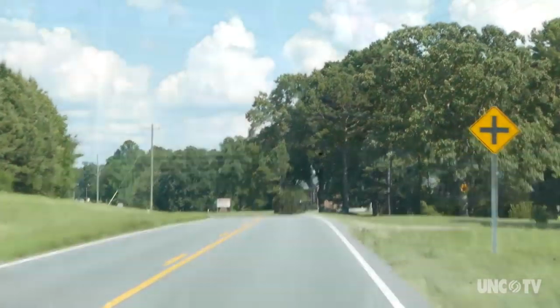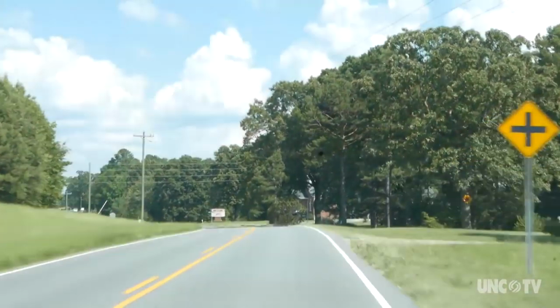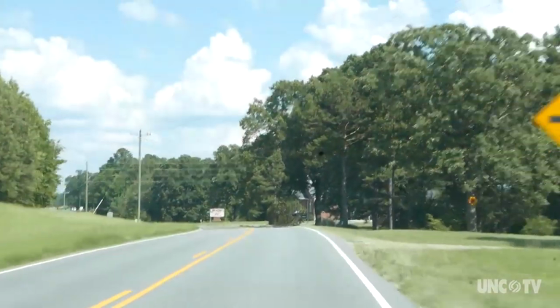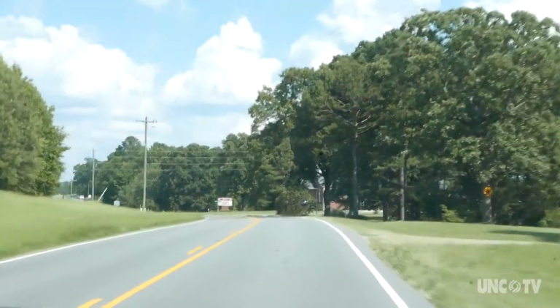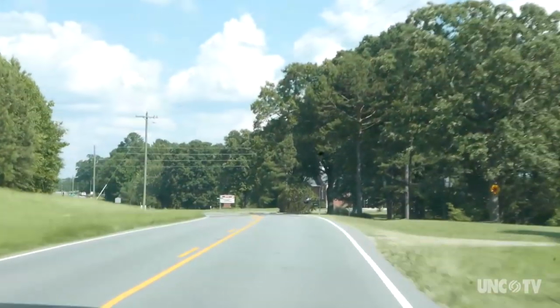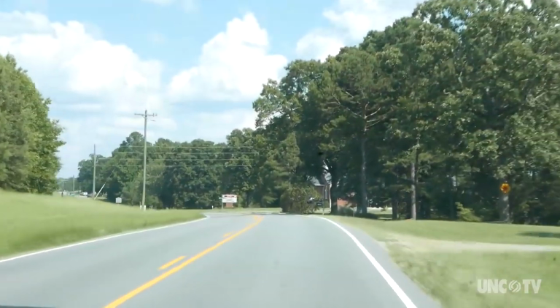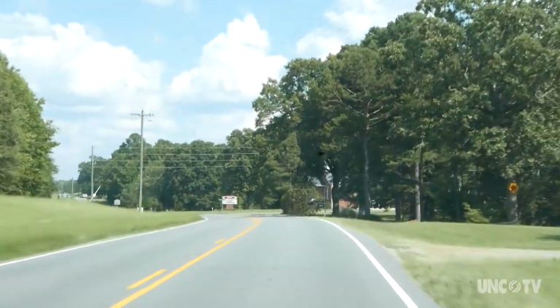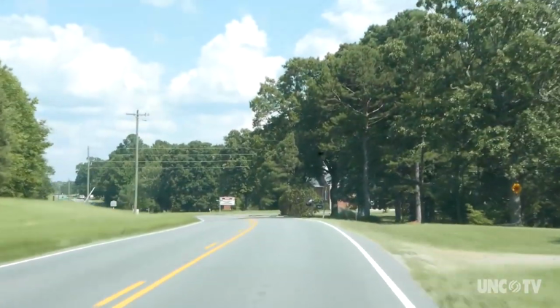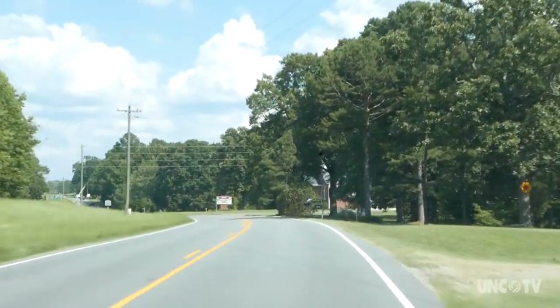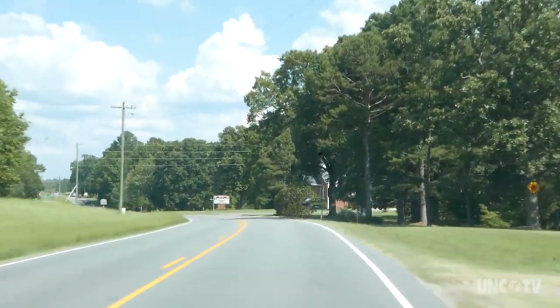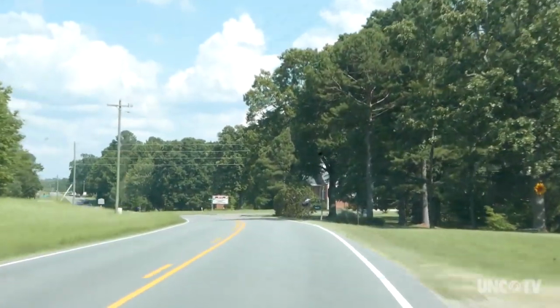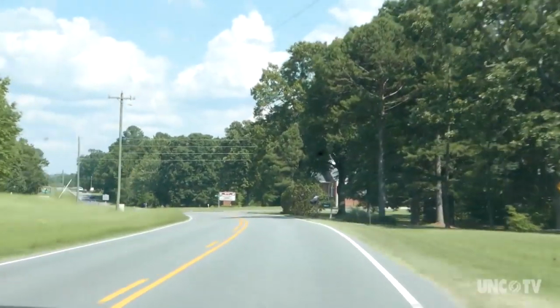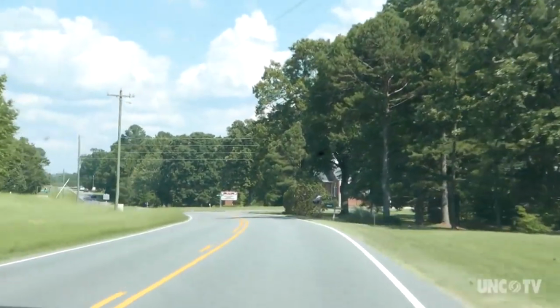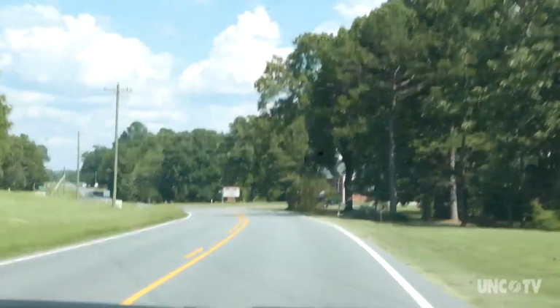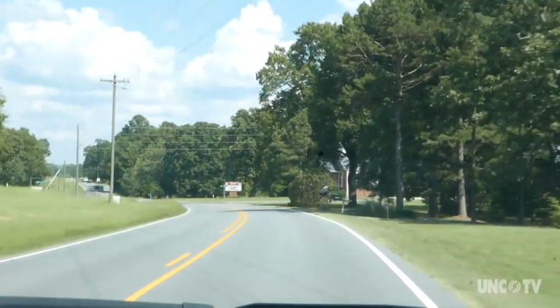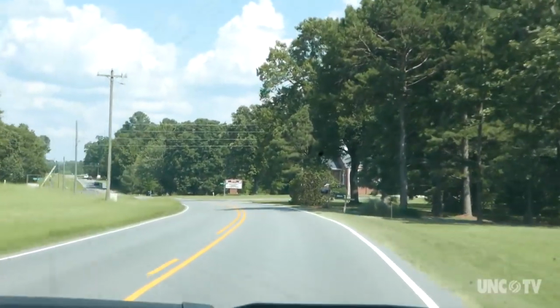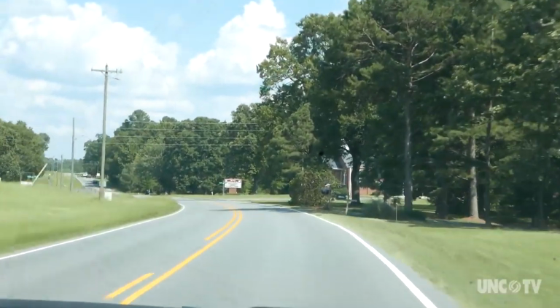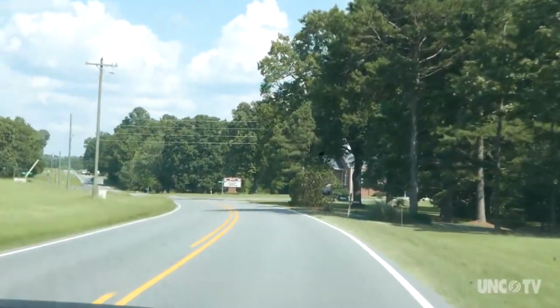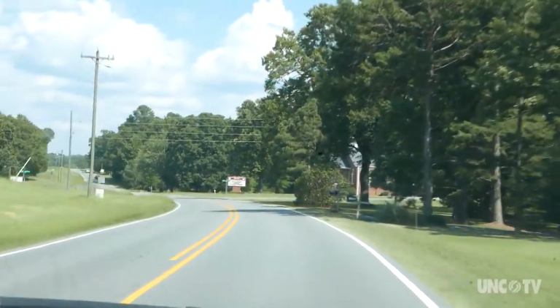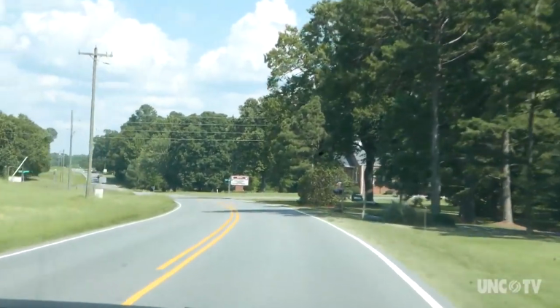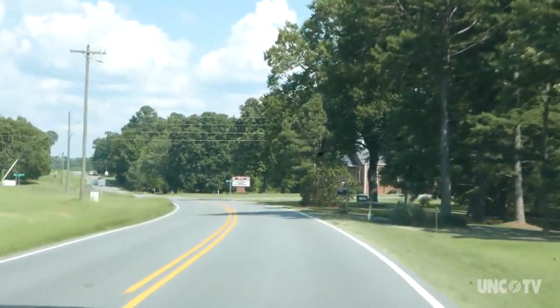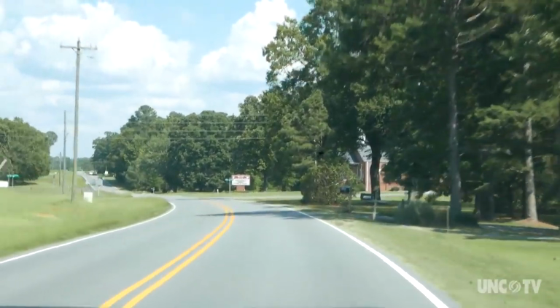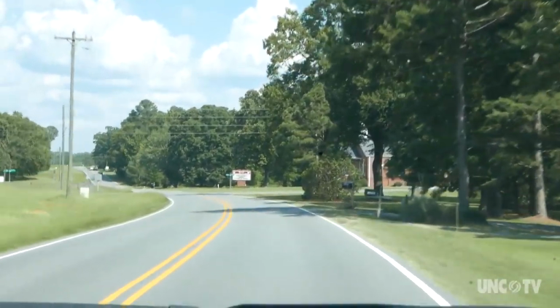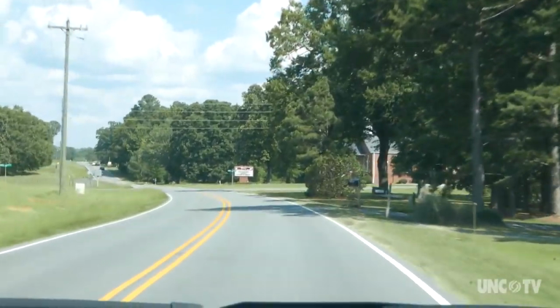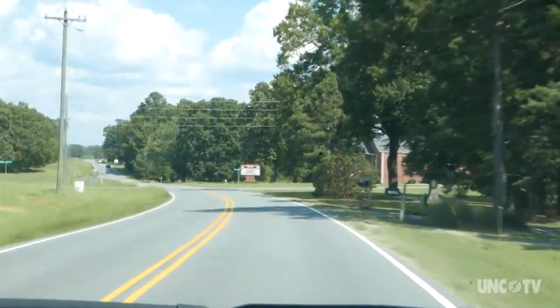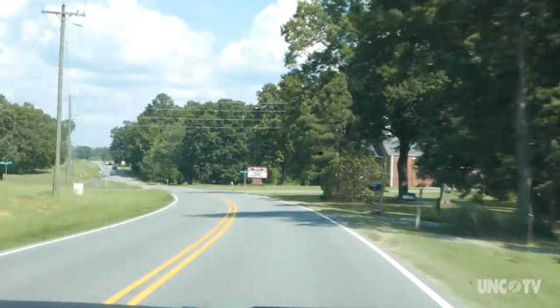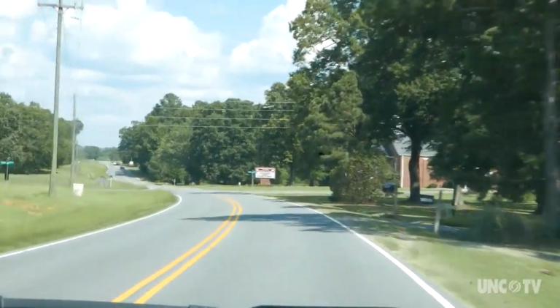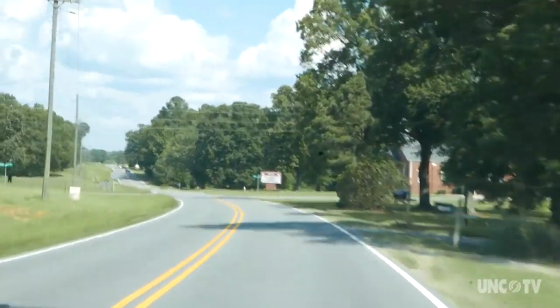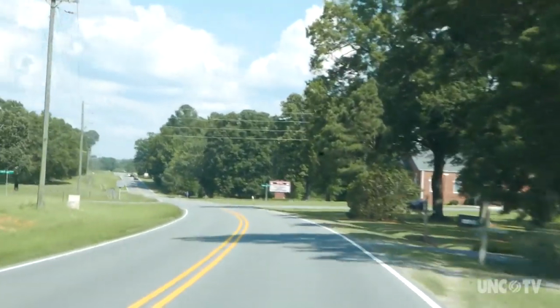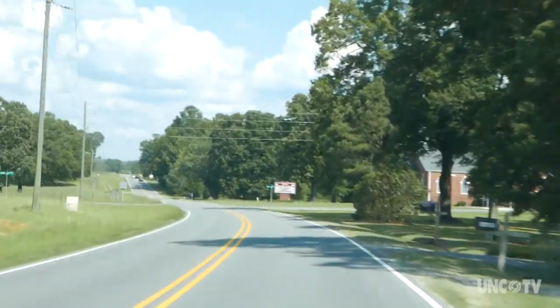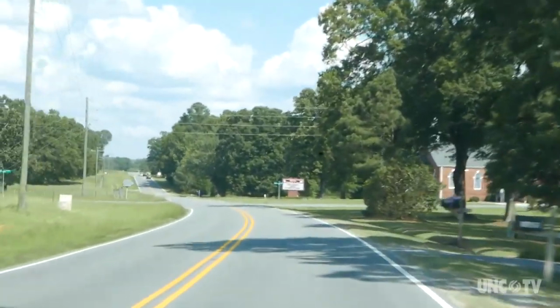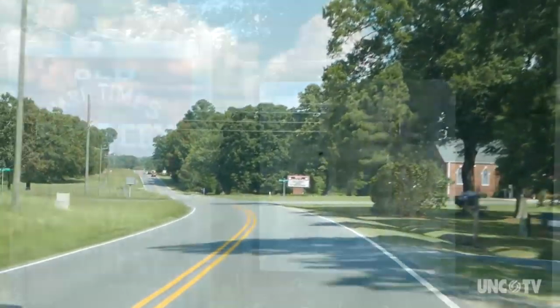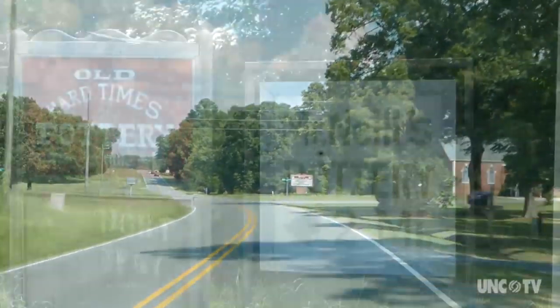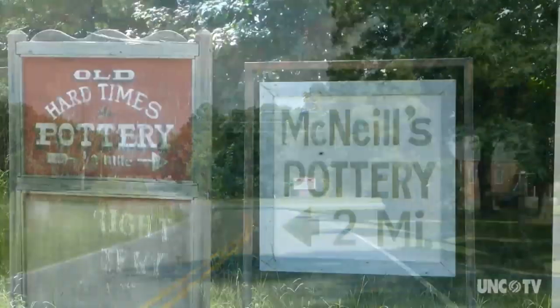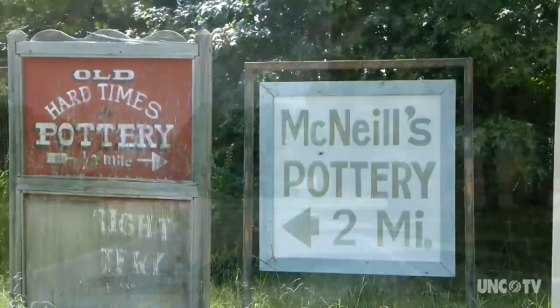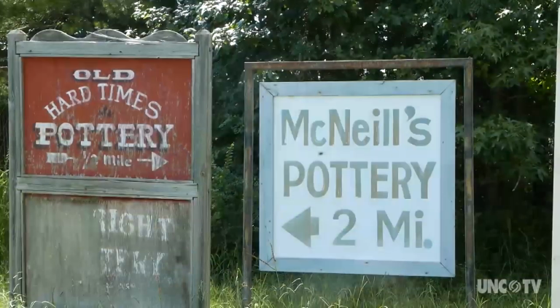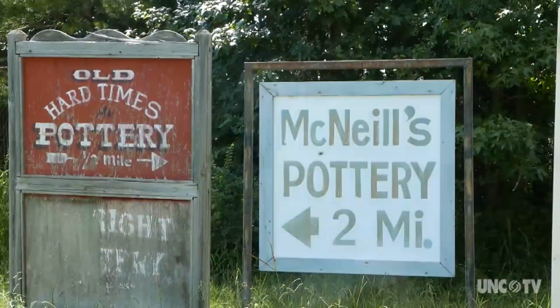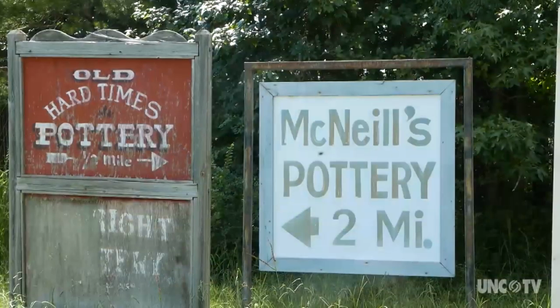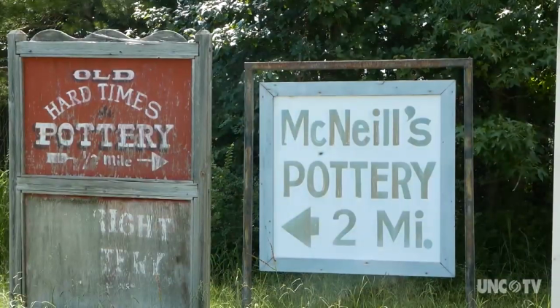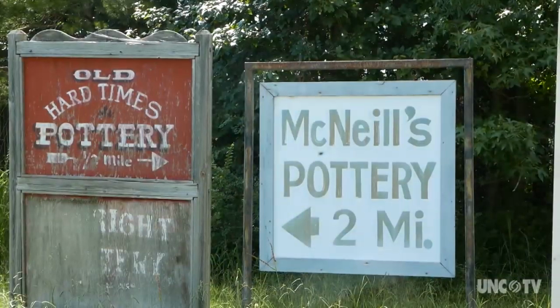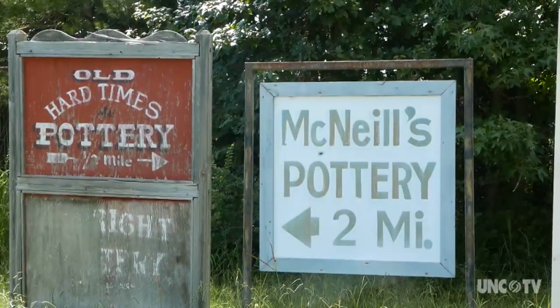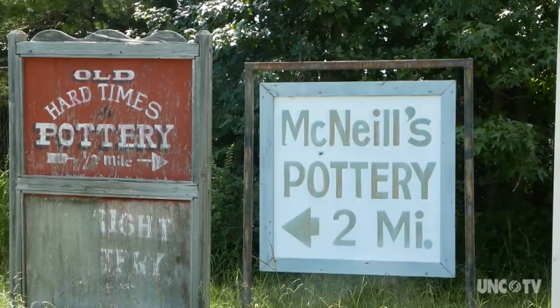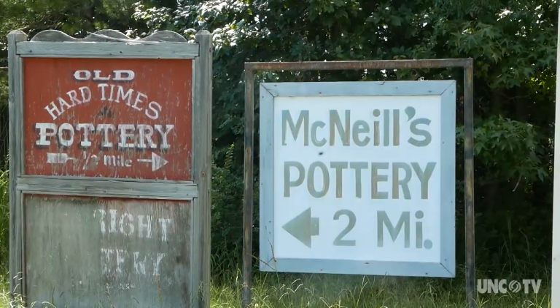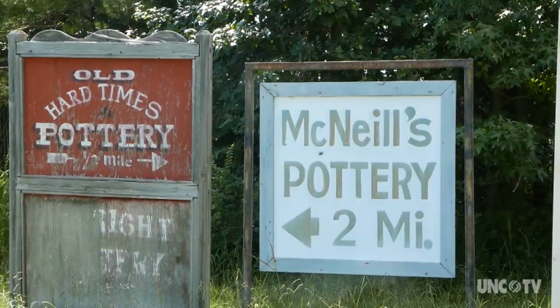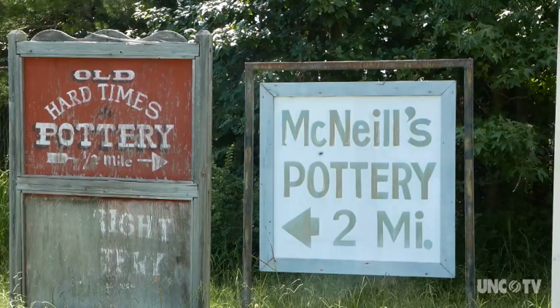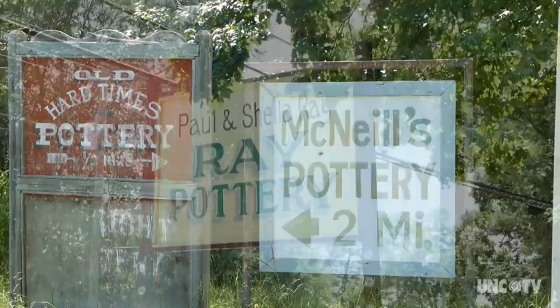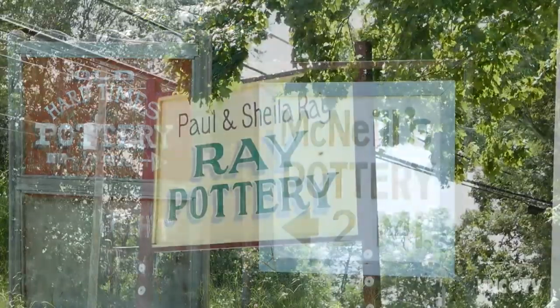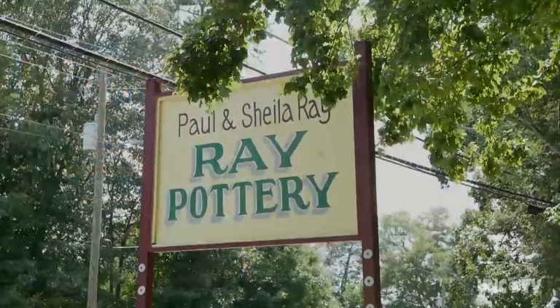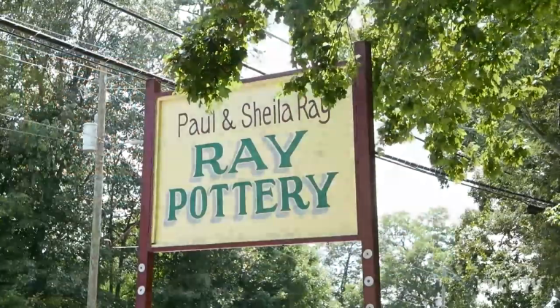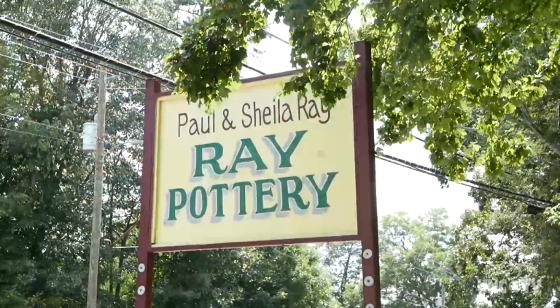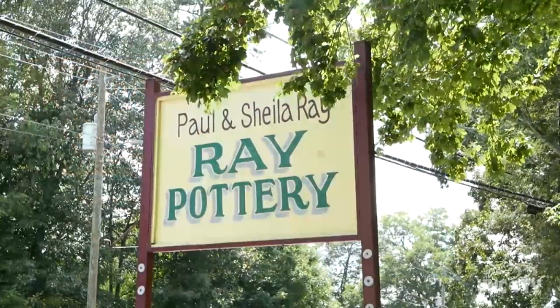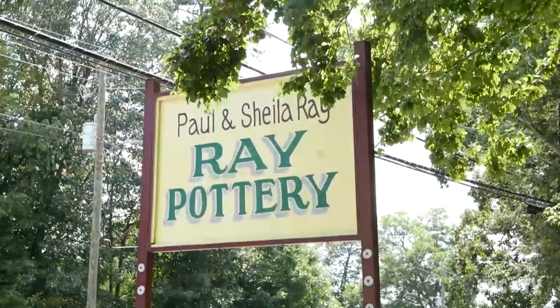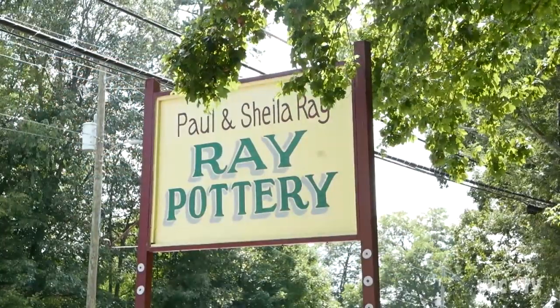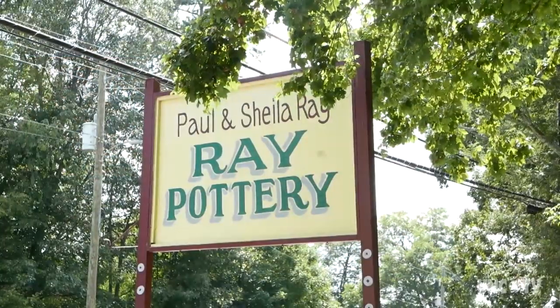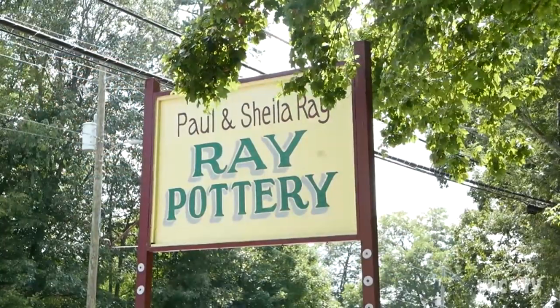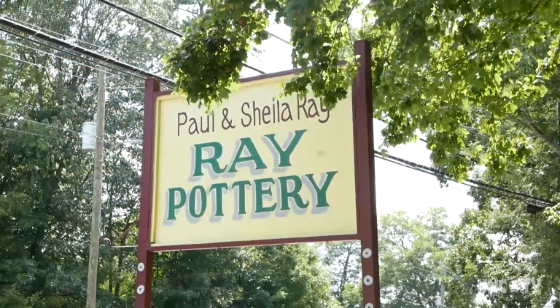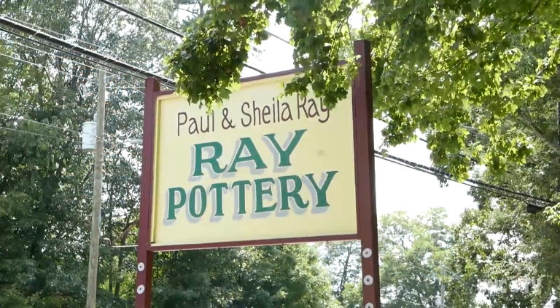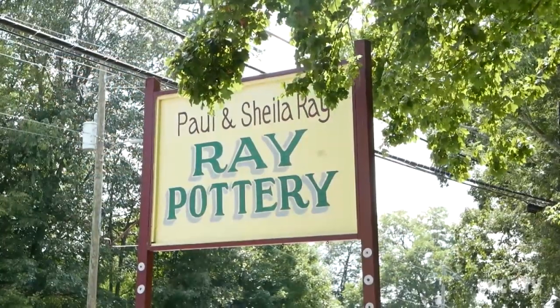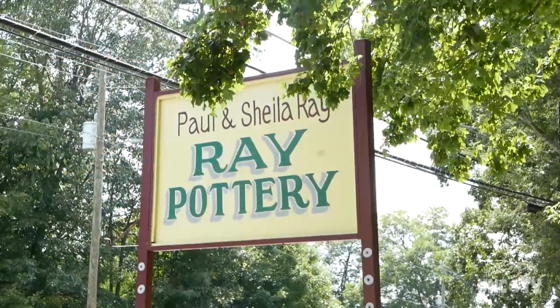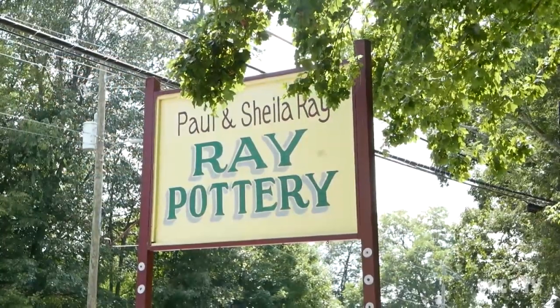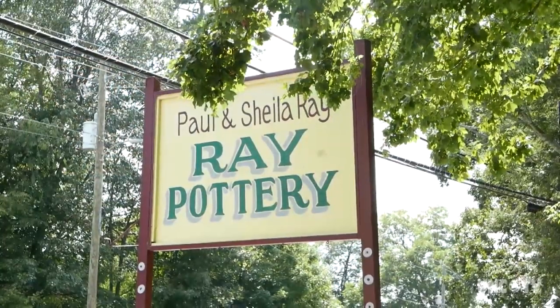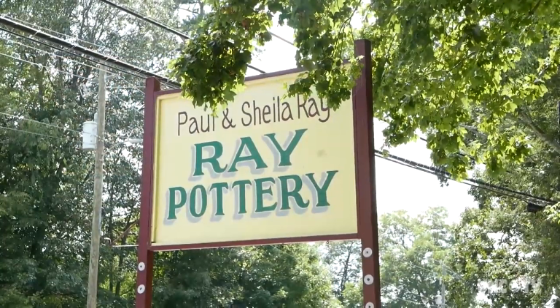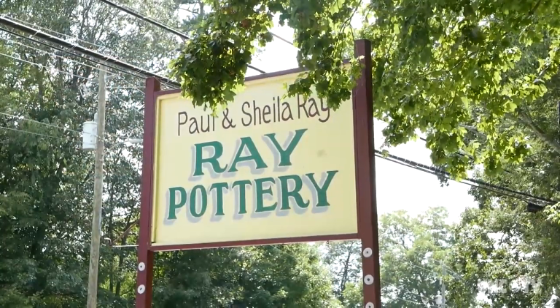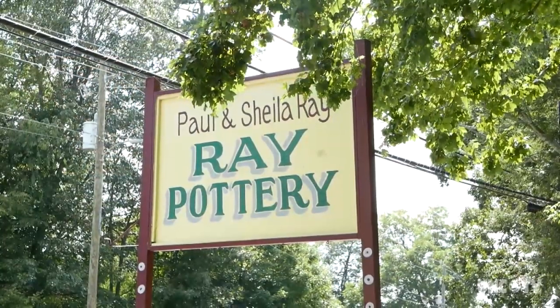Seagrove, a small community in Randolph County, is the beating heart of pottery in North Carolina — some say the entire country.